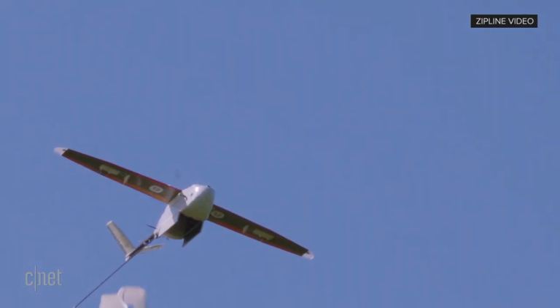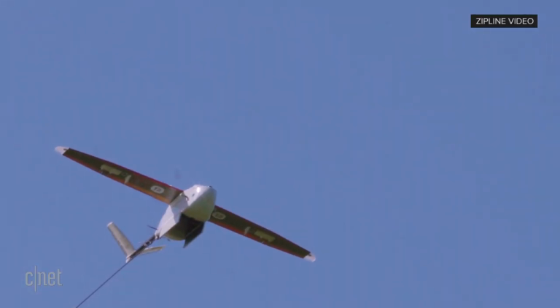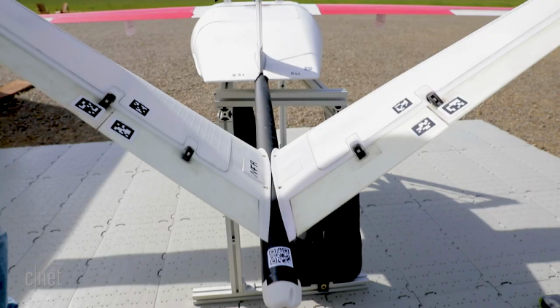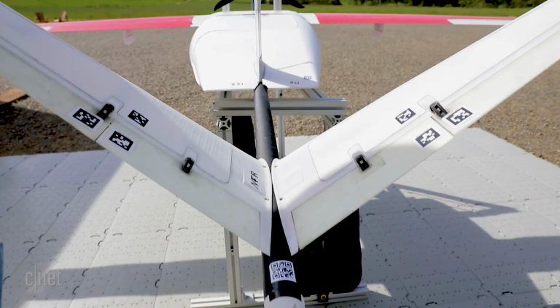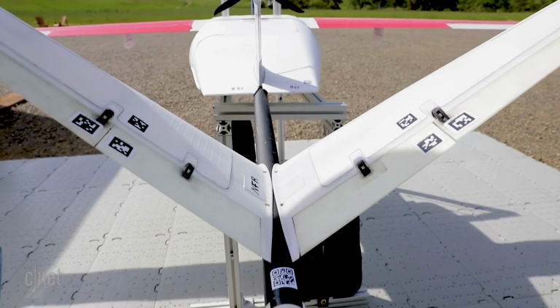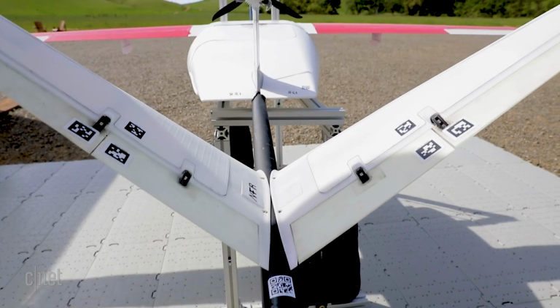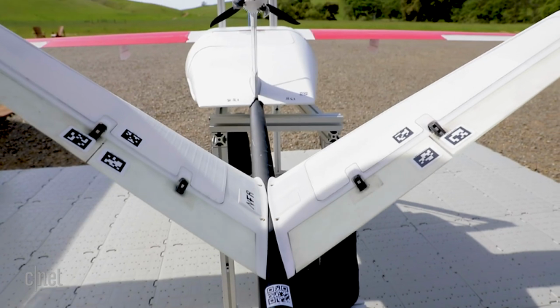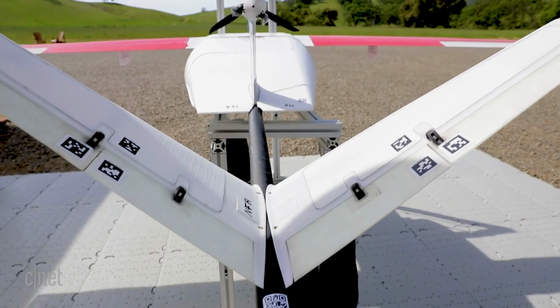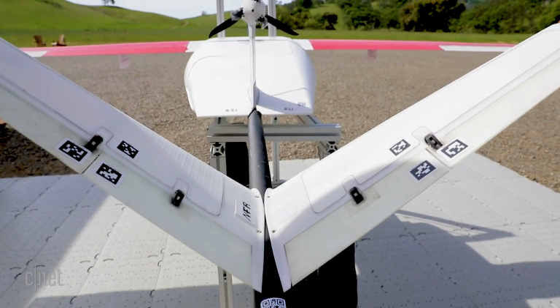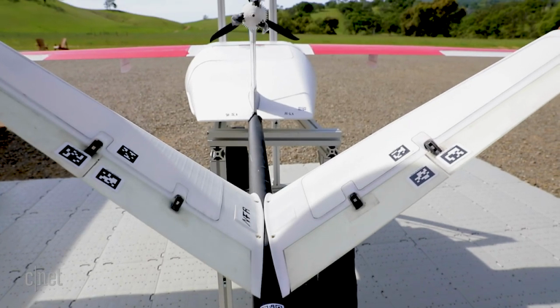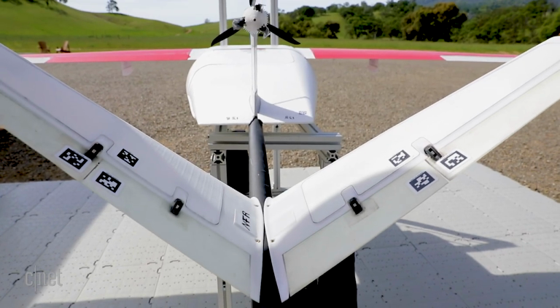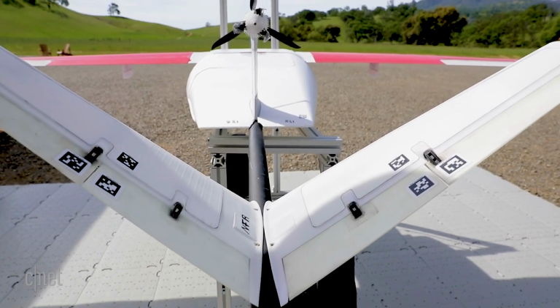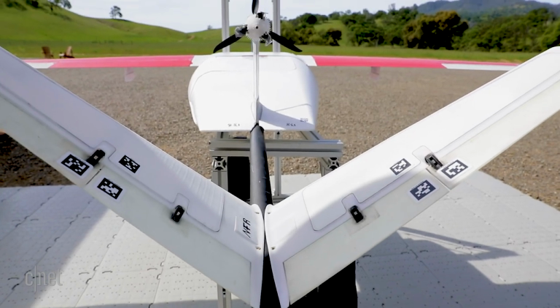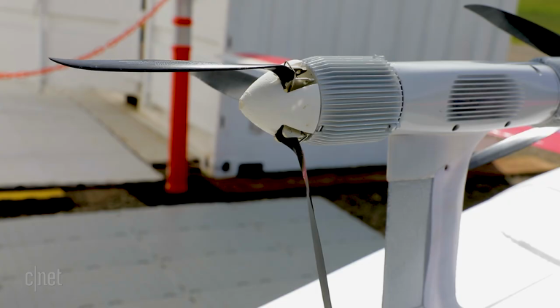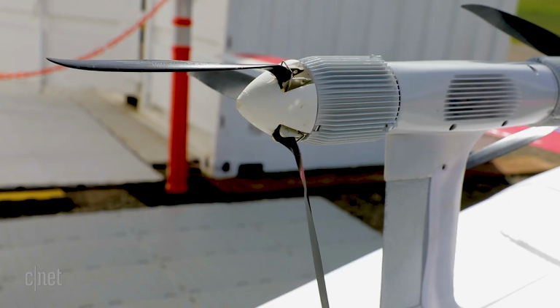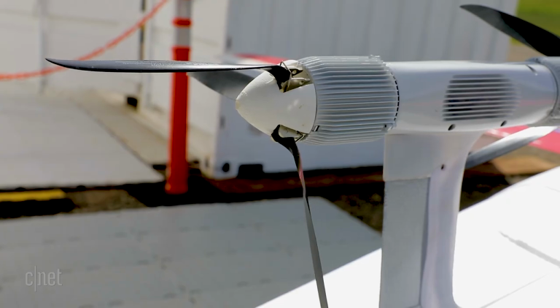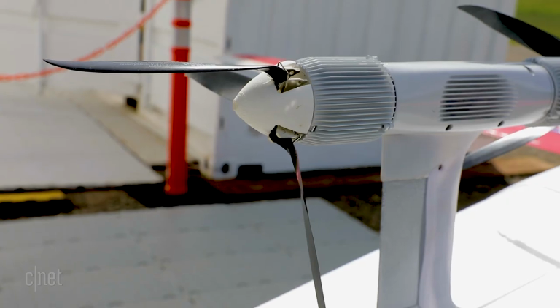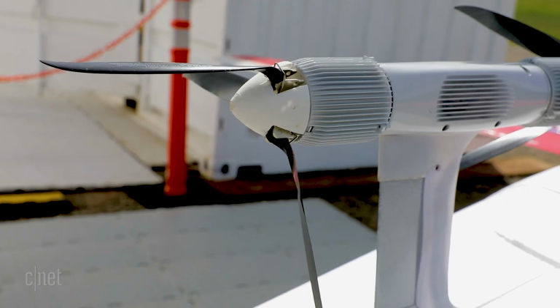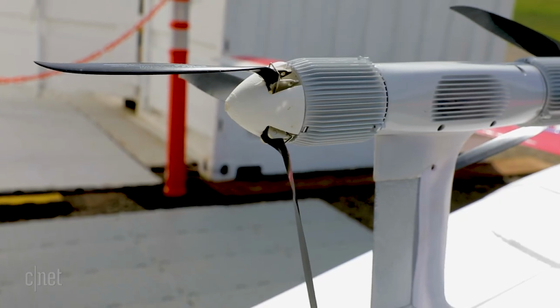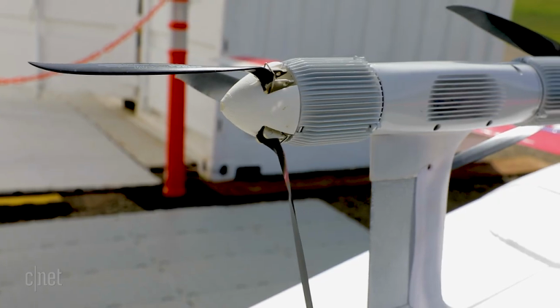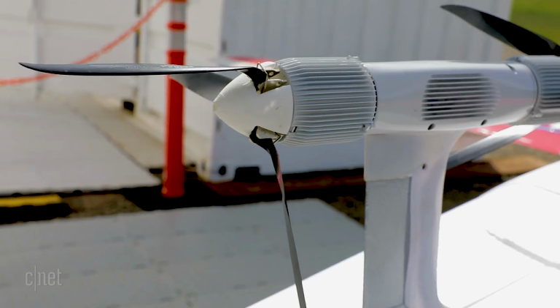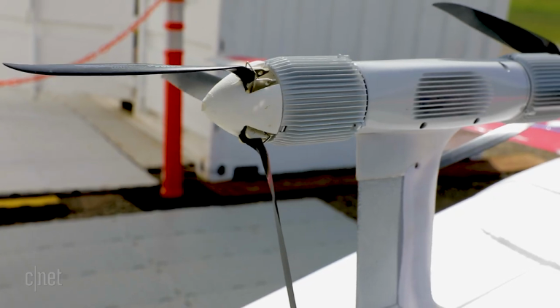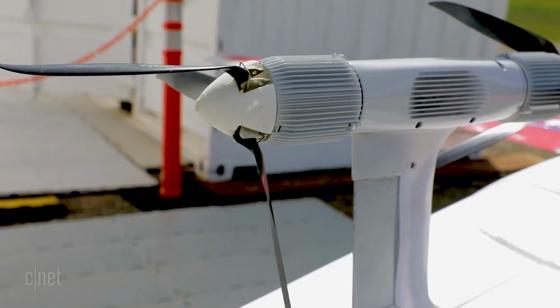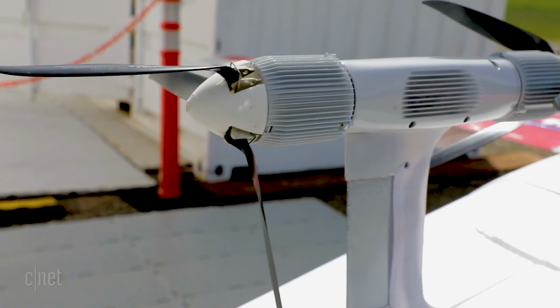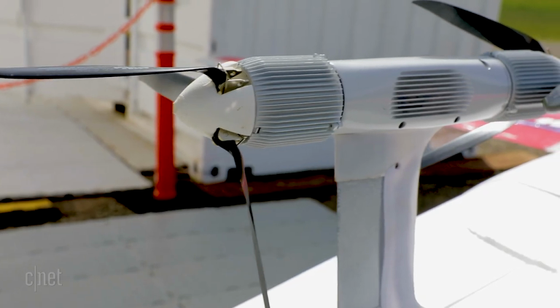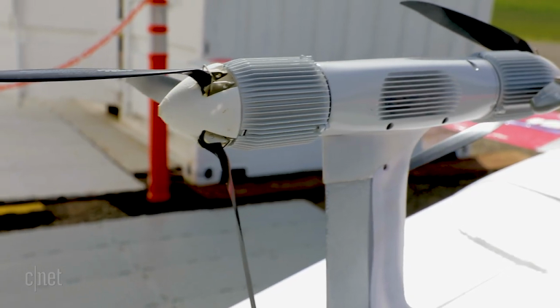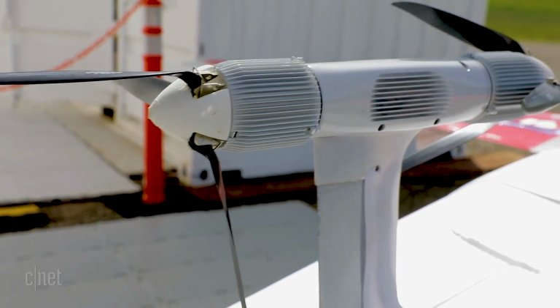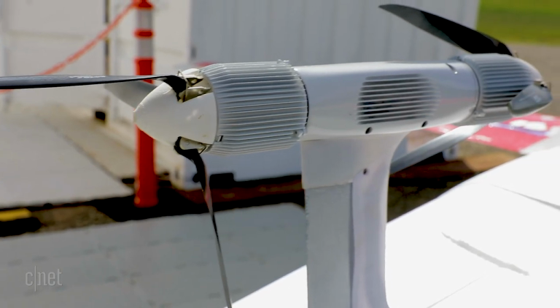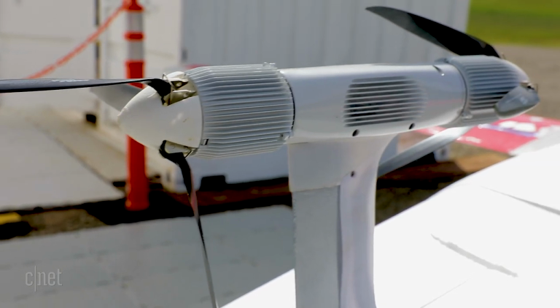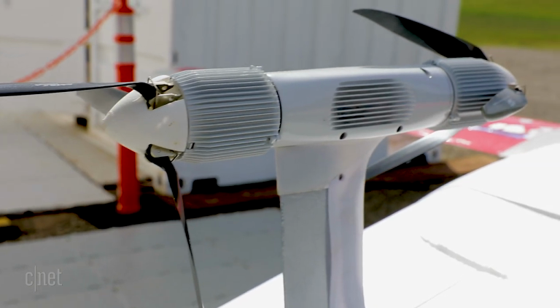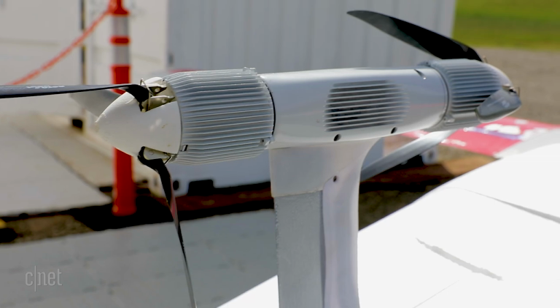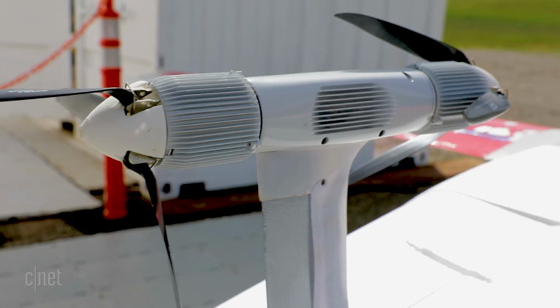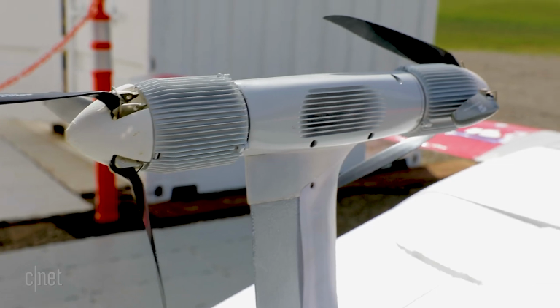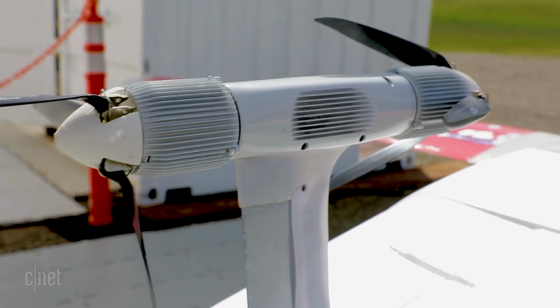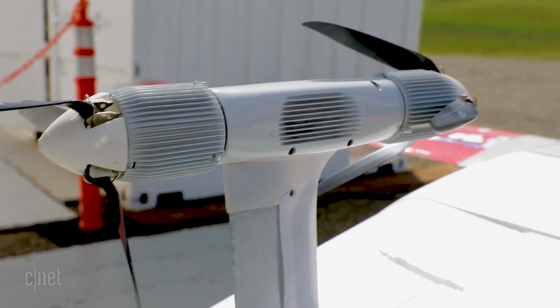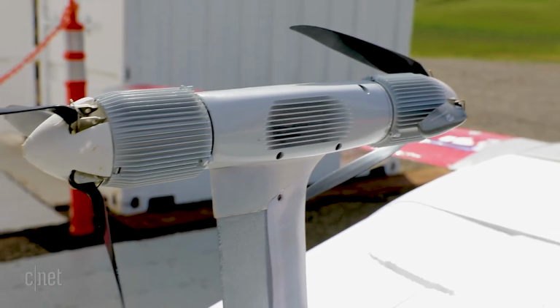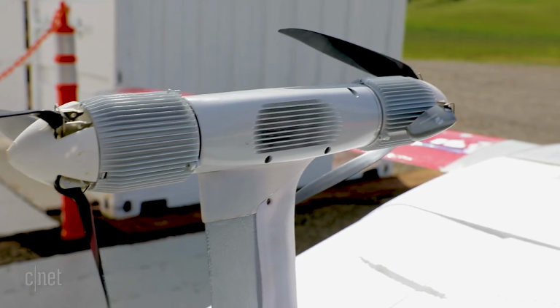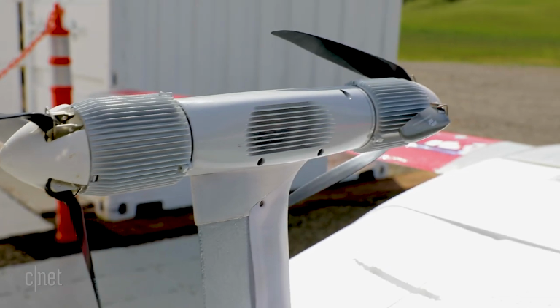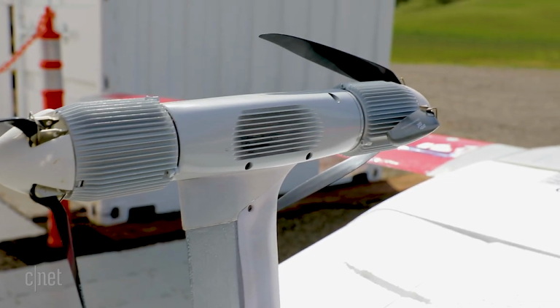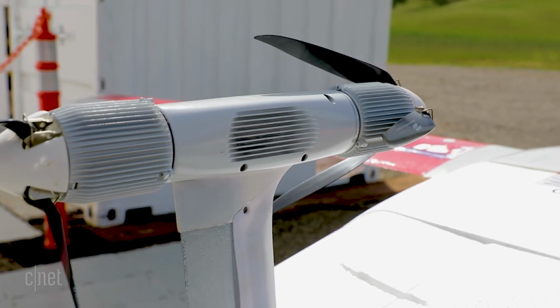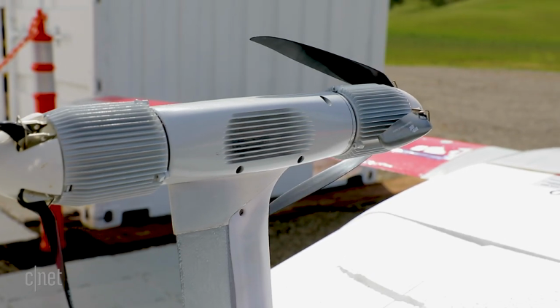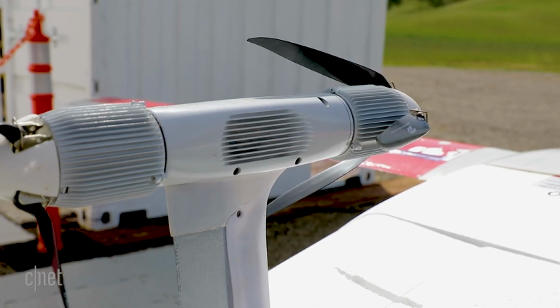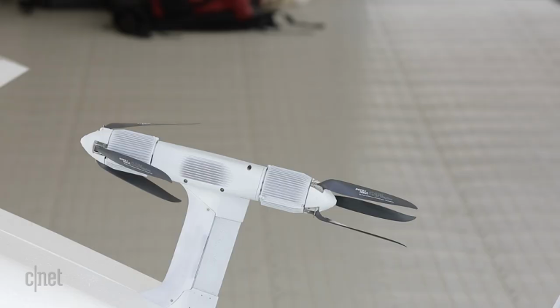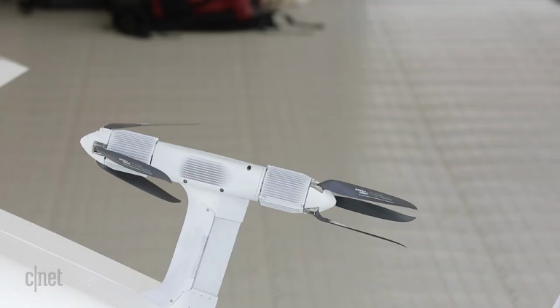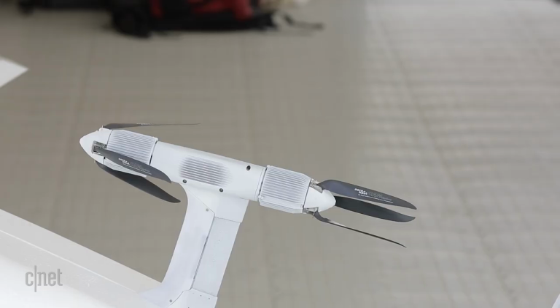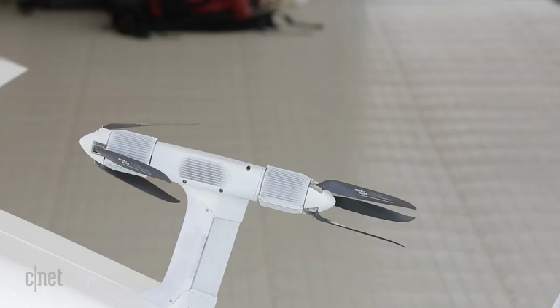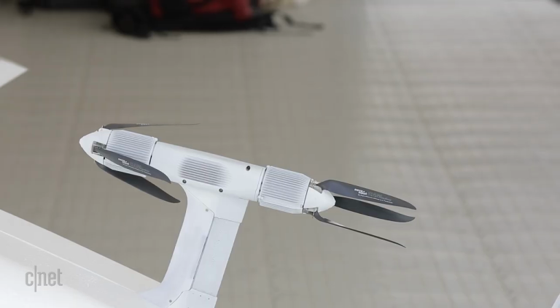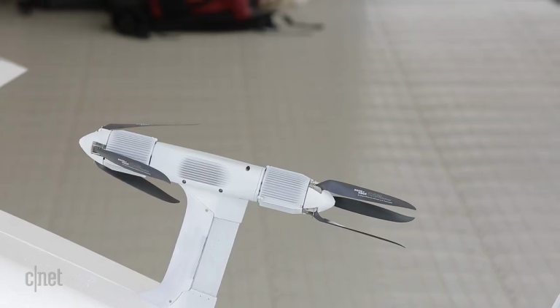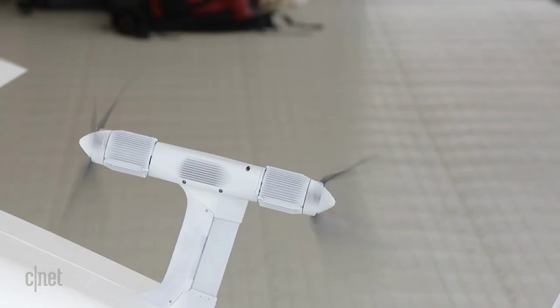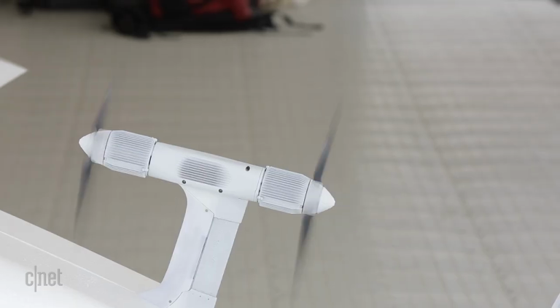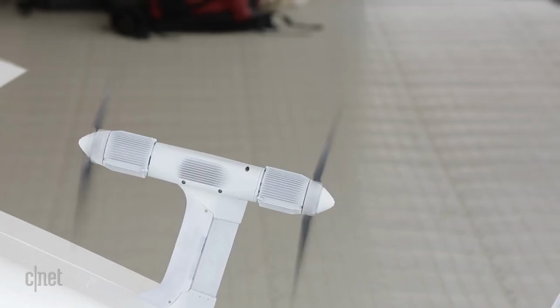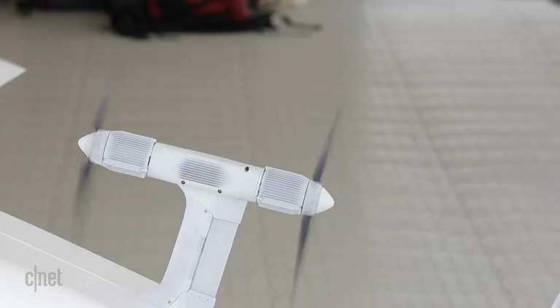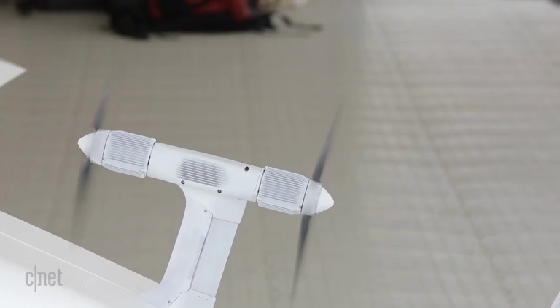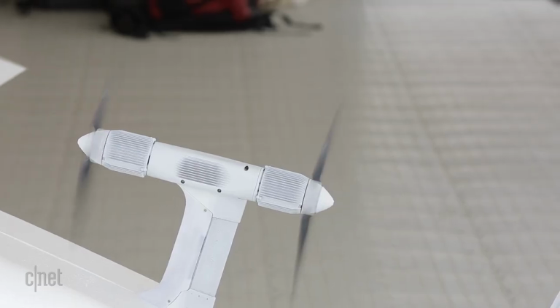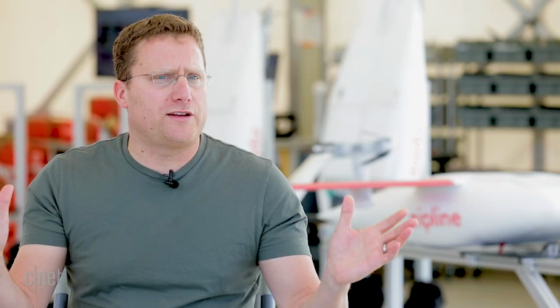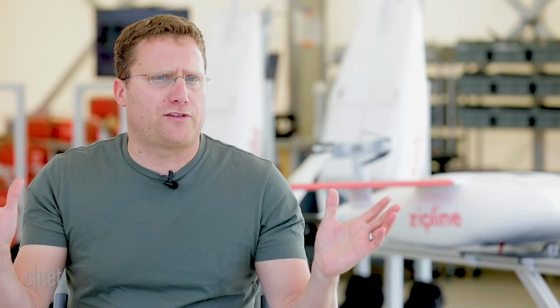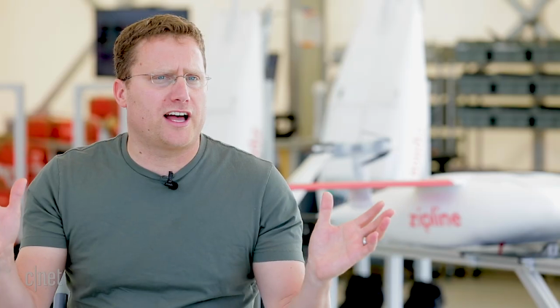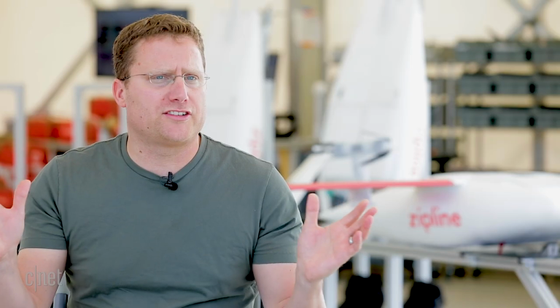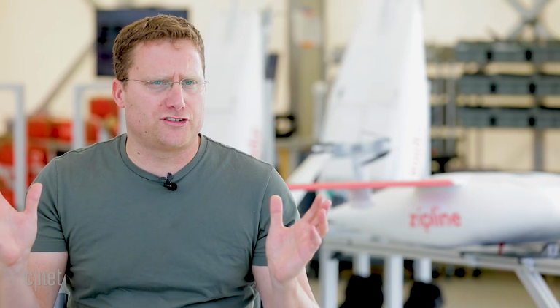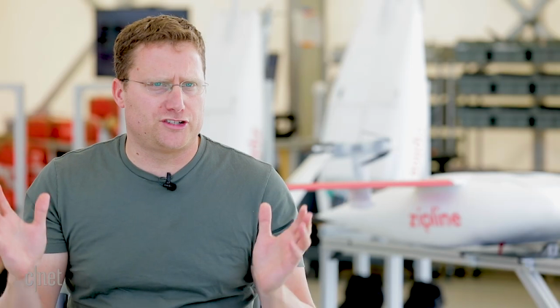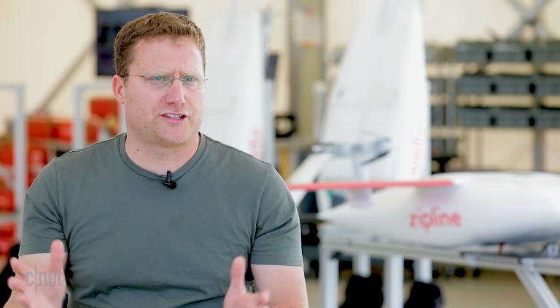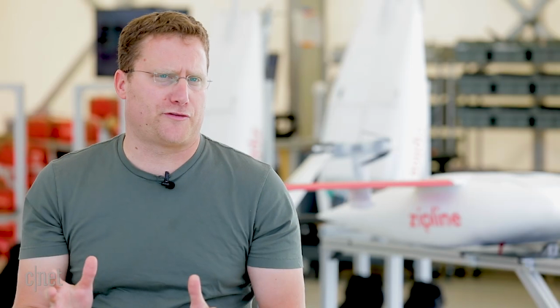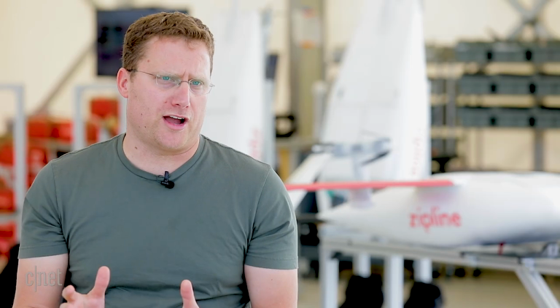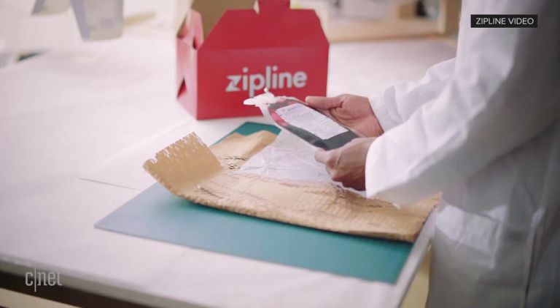On our aircraft, for example, we have multiple motors. If either one of those stops working, the plane flies just fine.